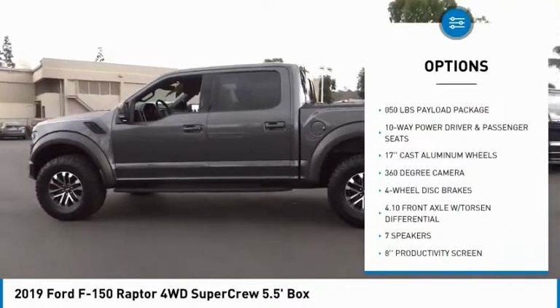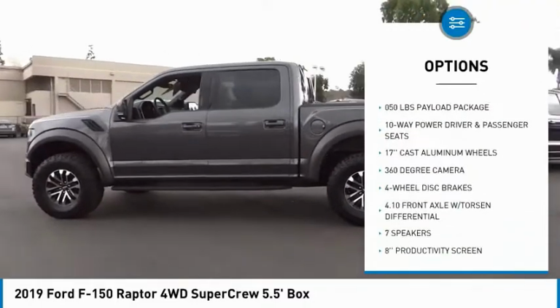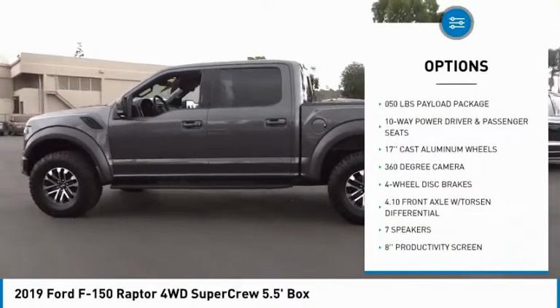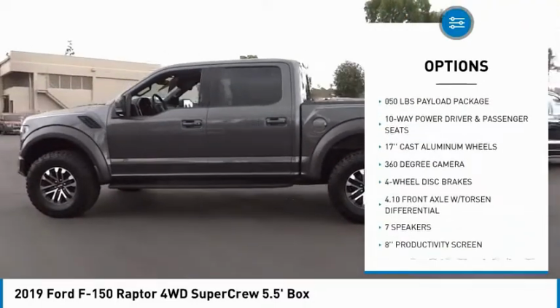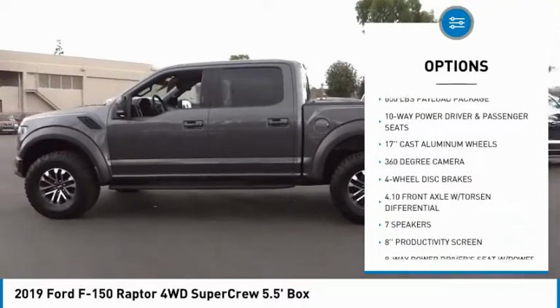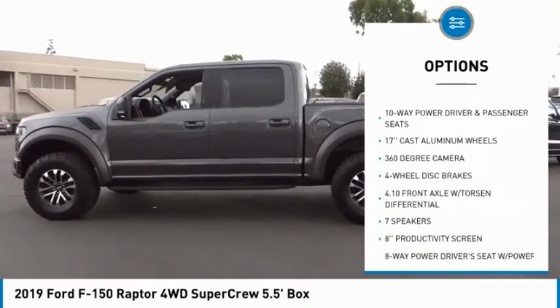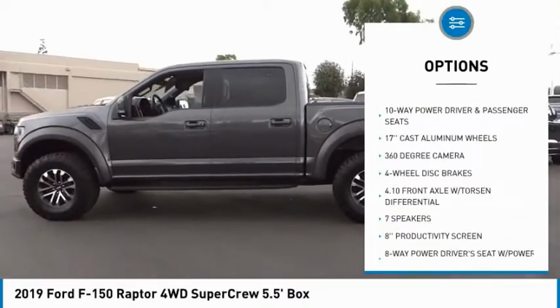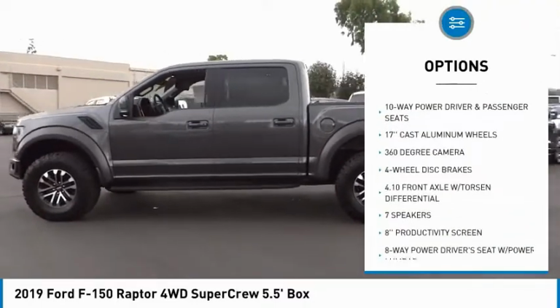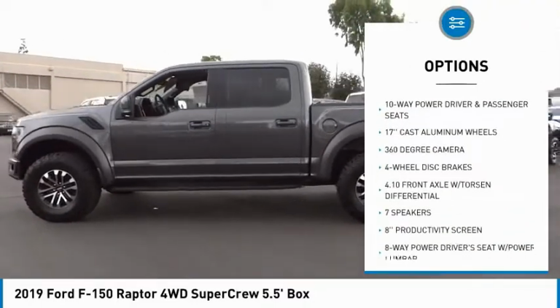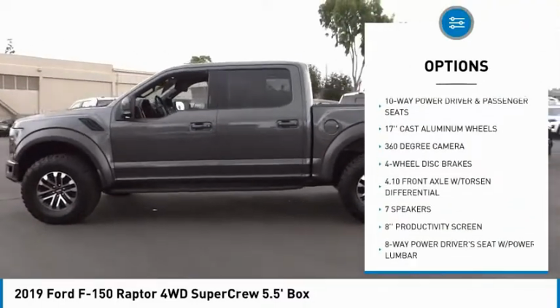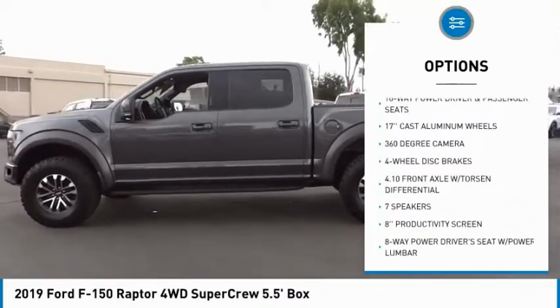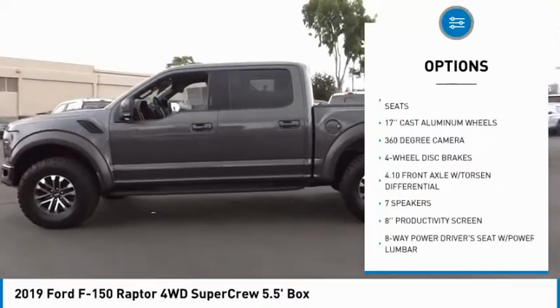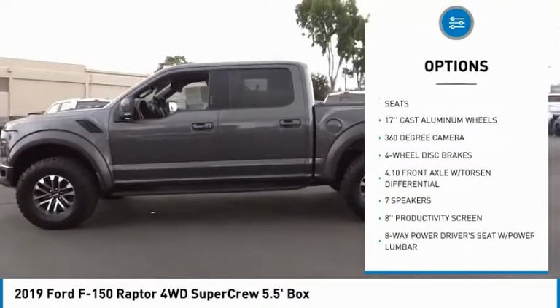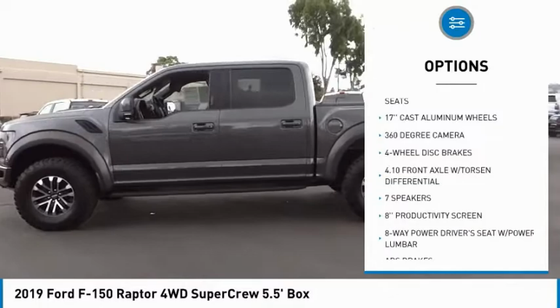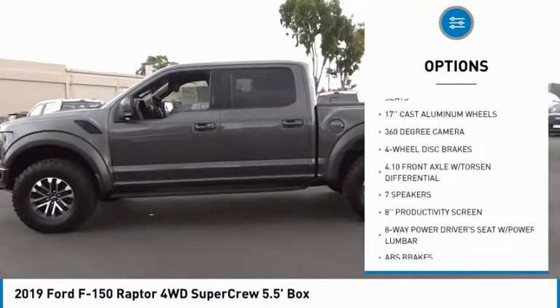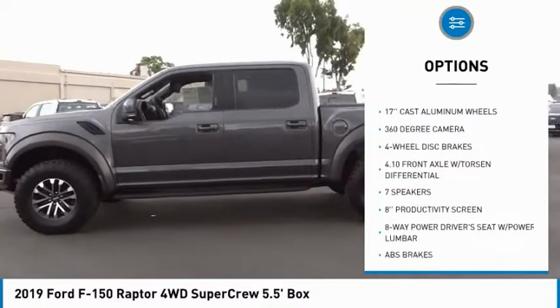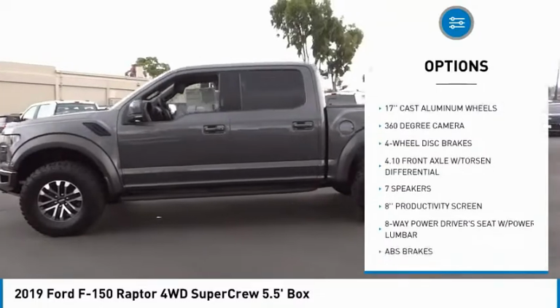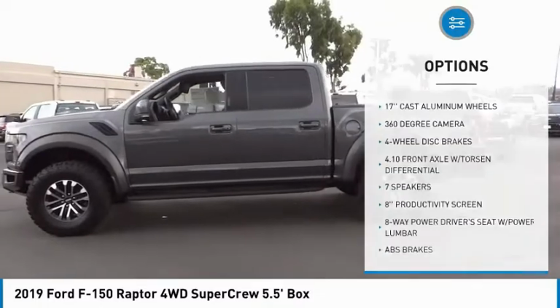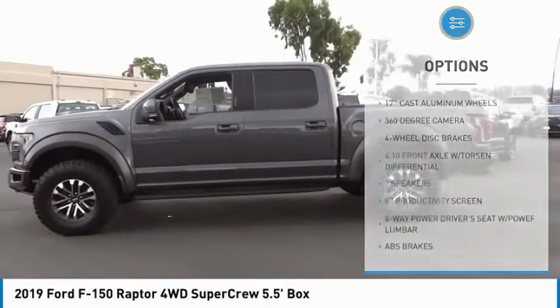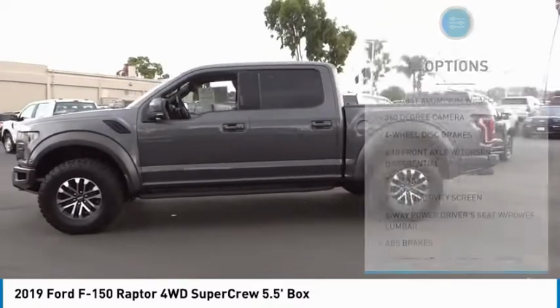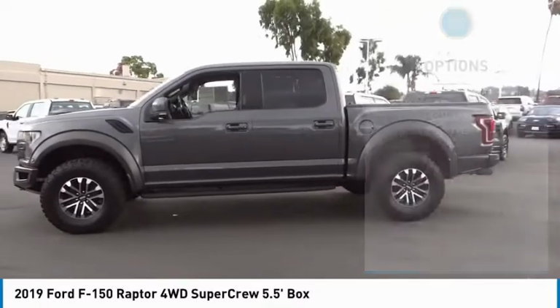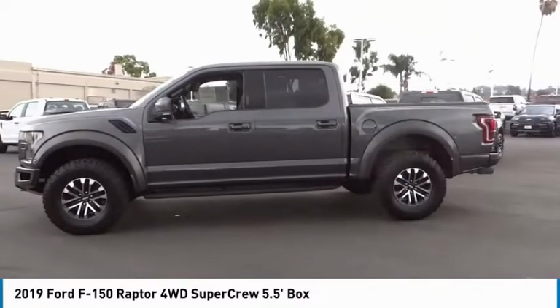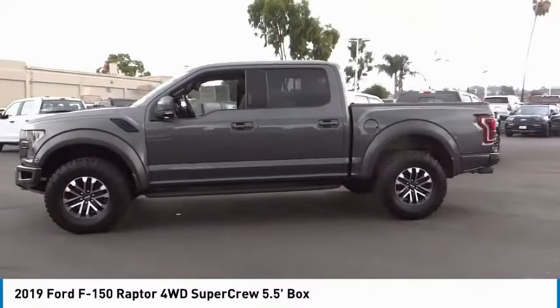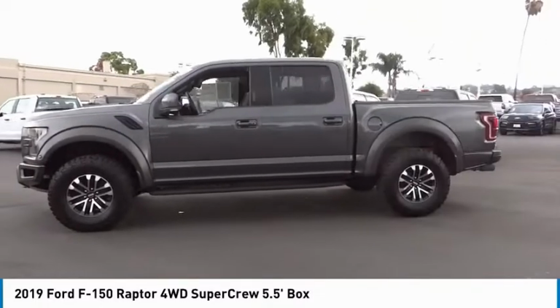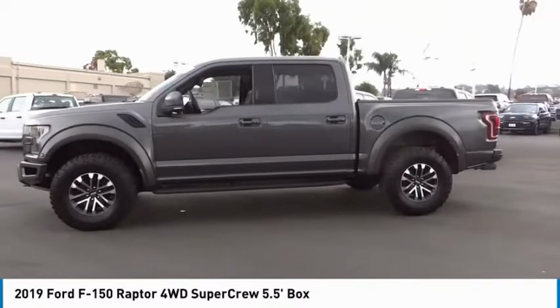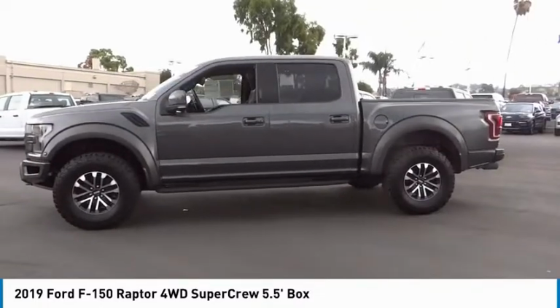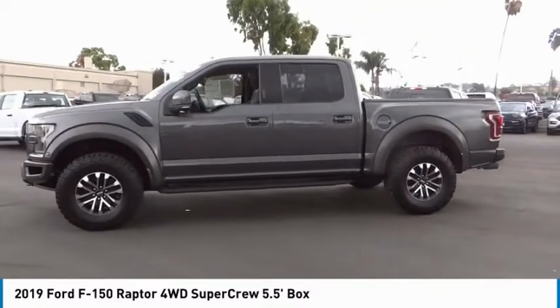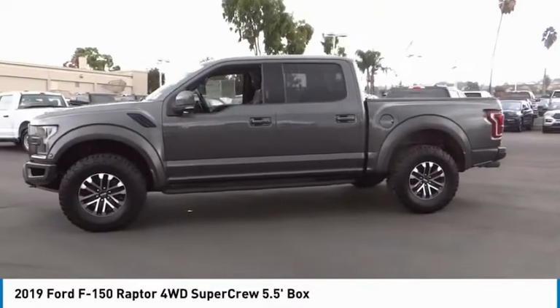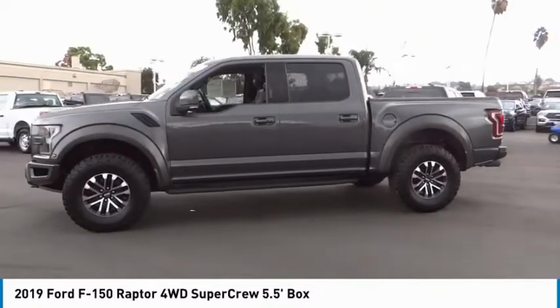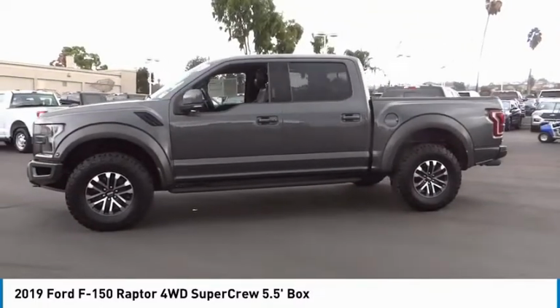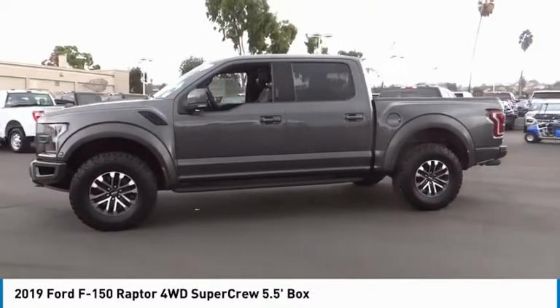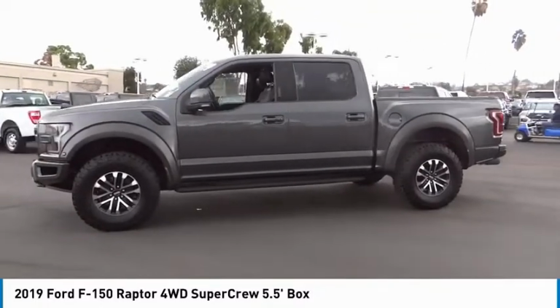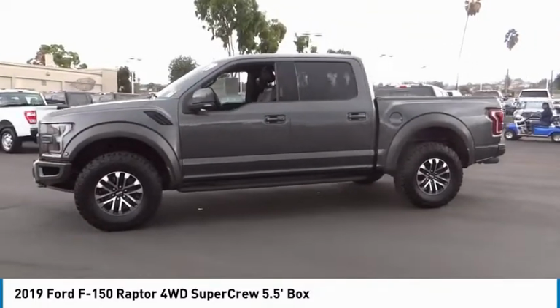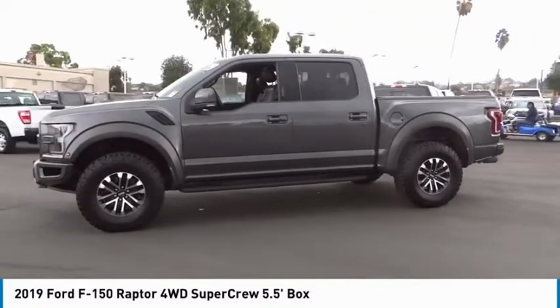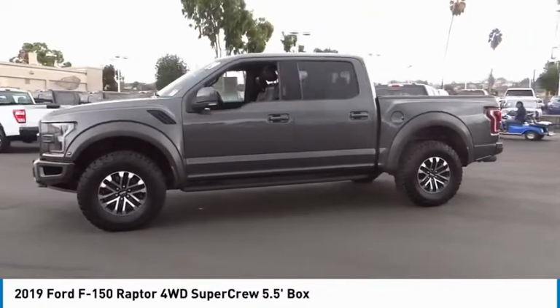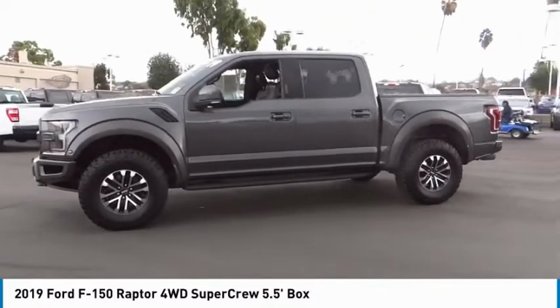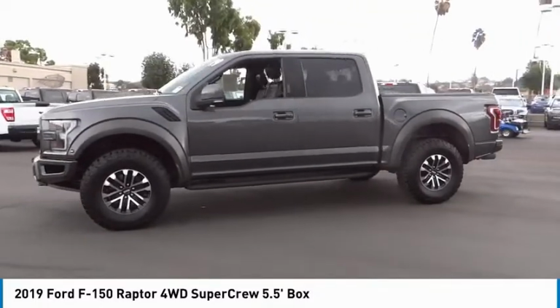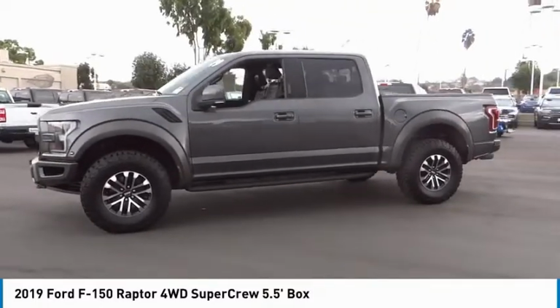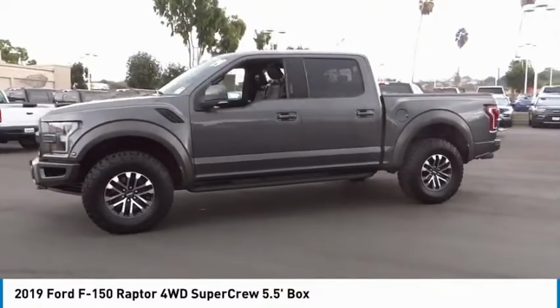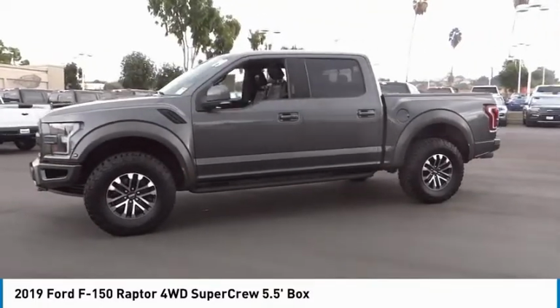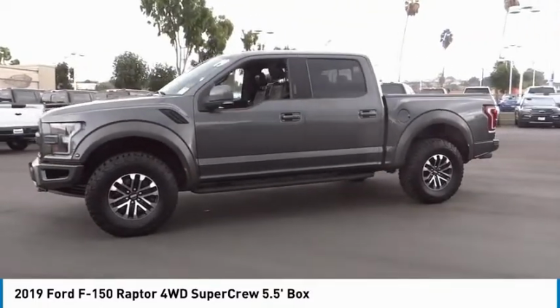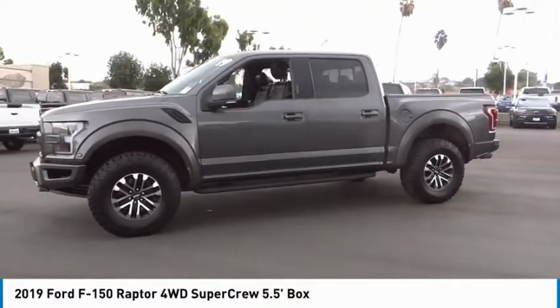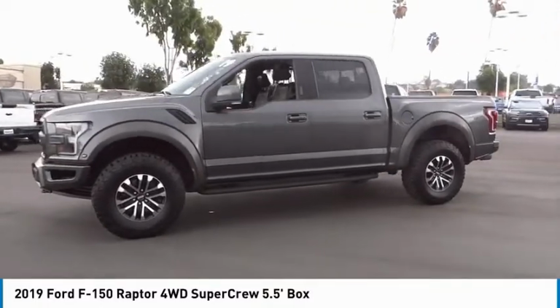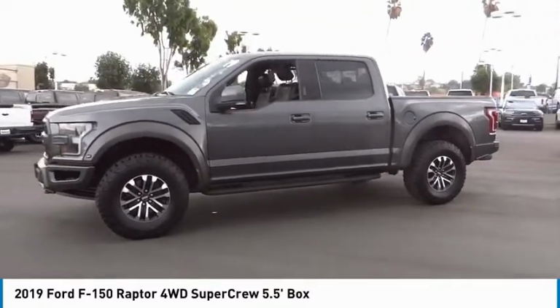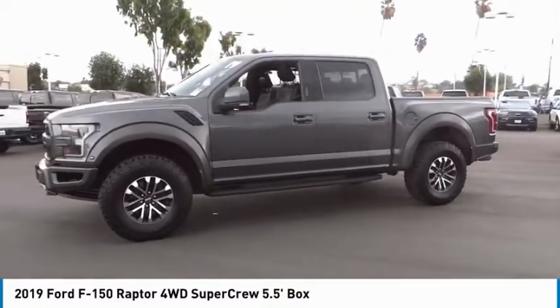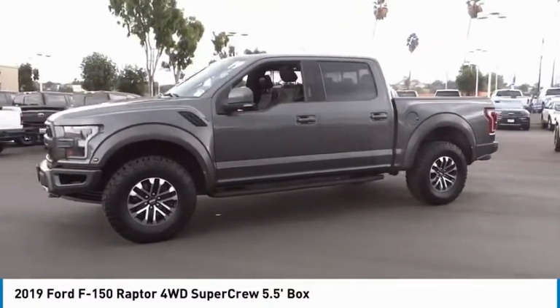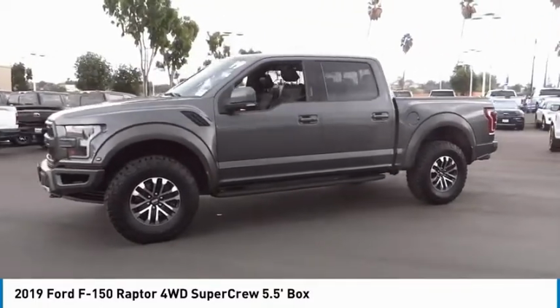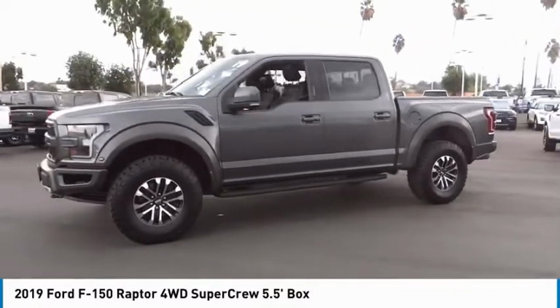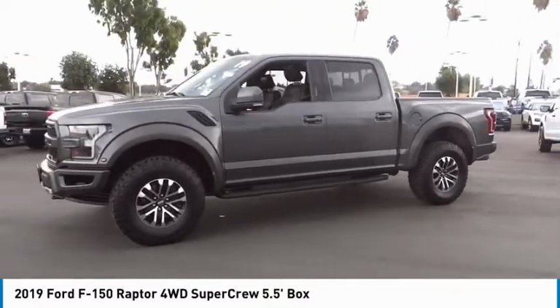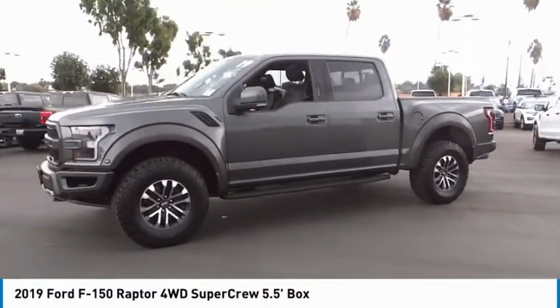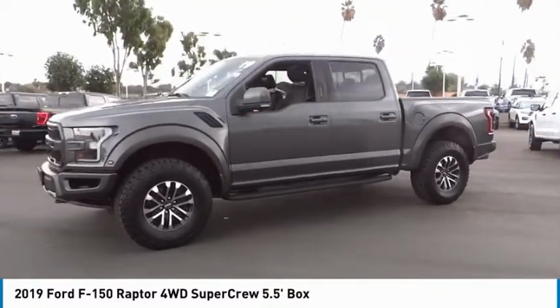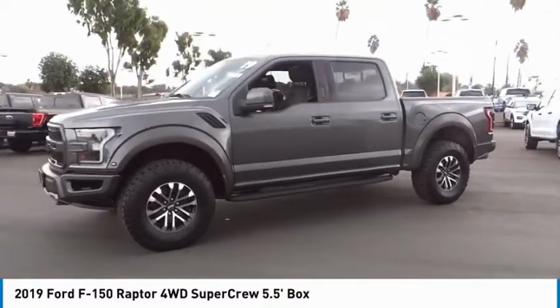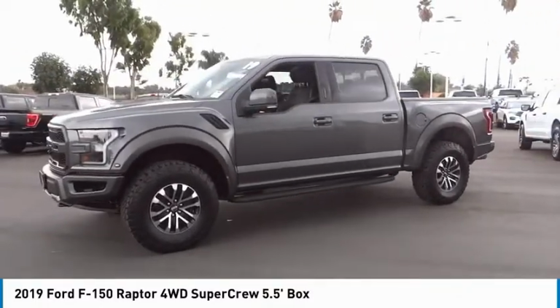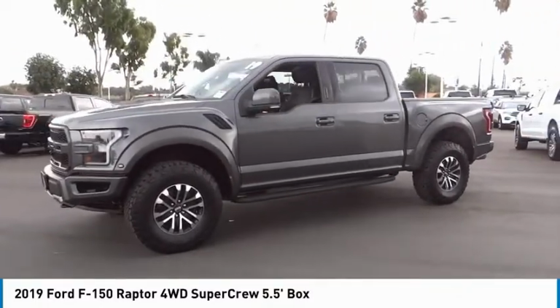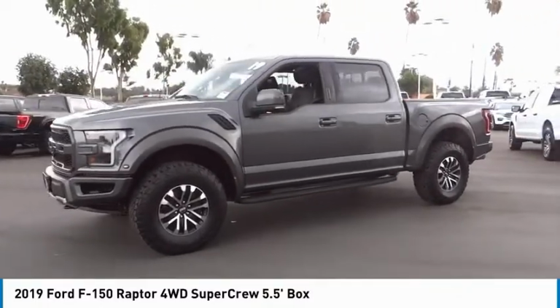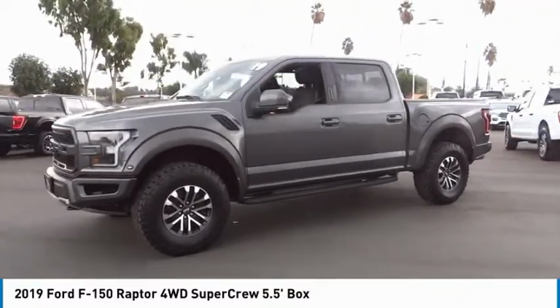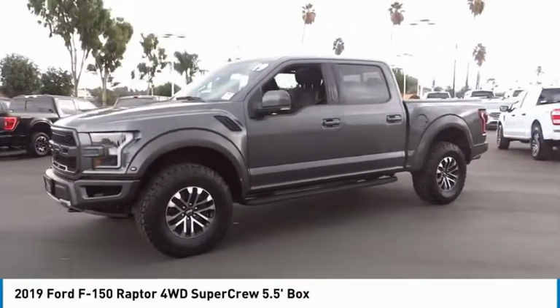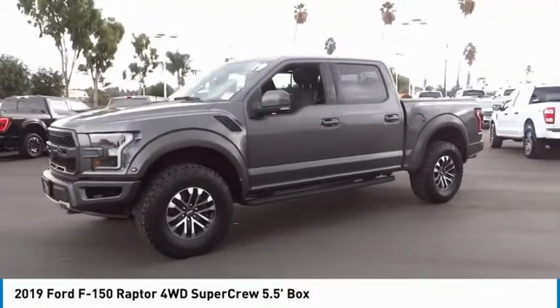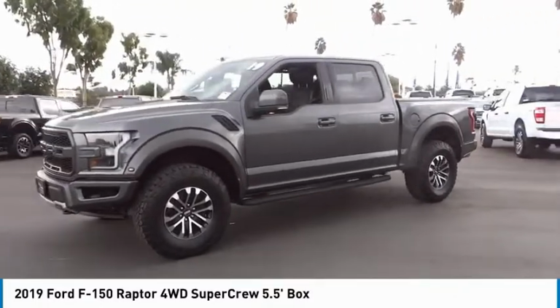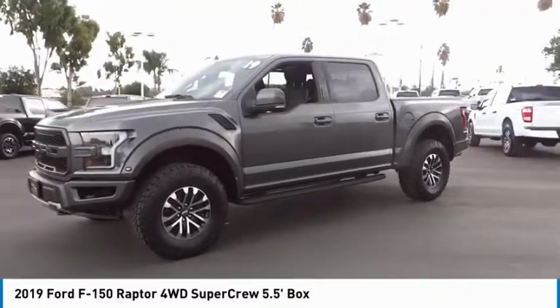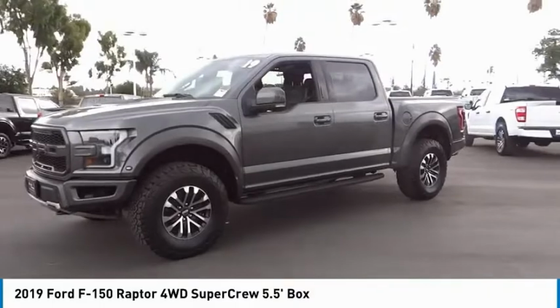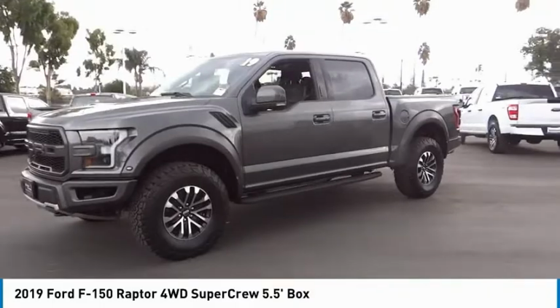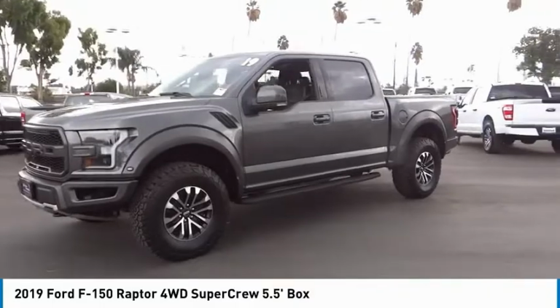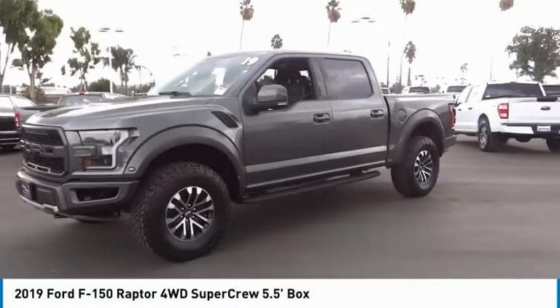Rear step bumper, speed control, four-wheel disc brakes, front license plate bracket, front wheel independent suspension.